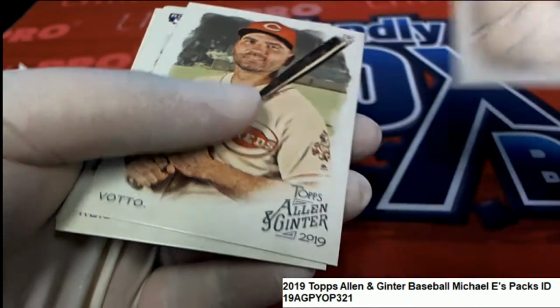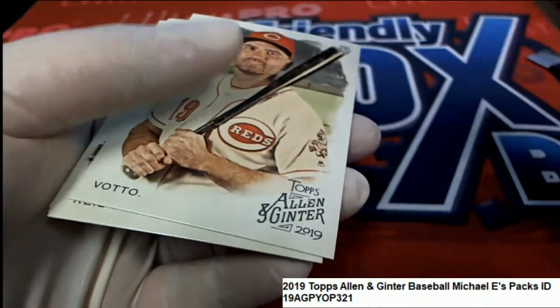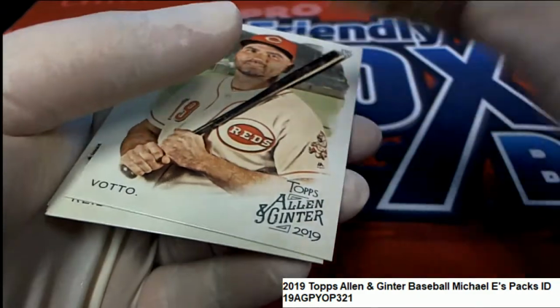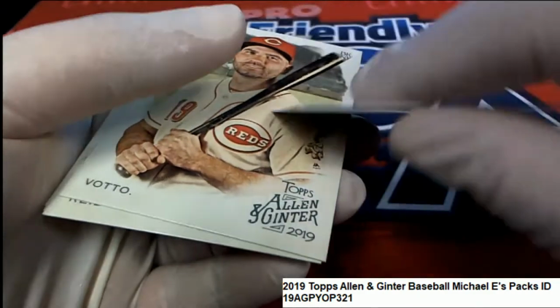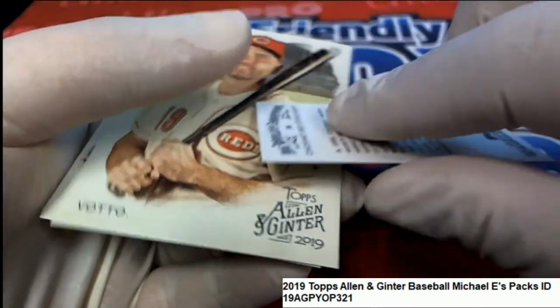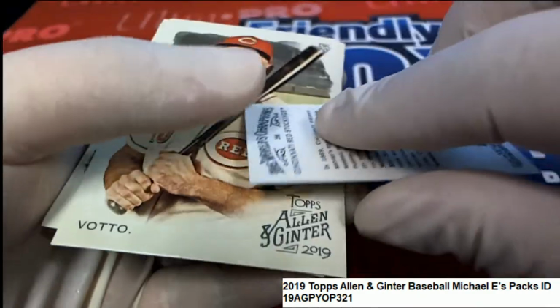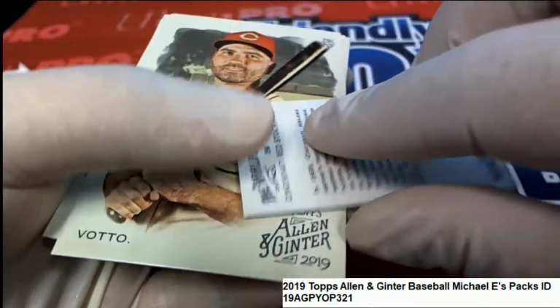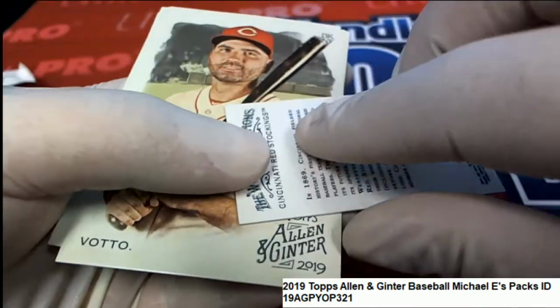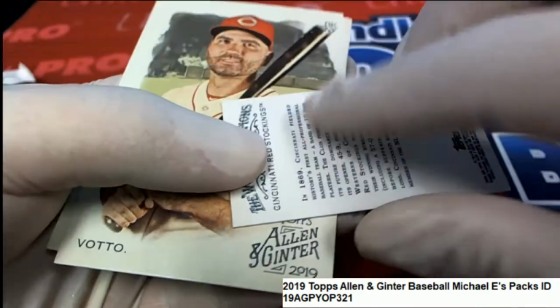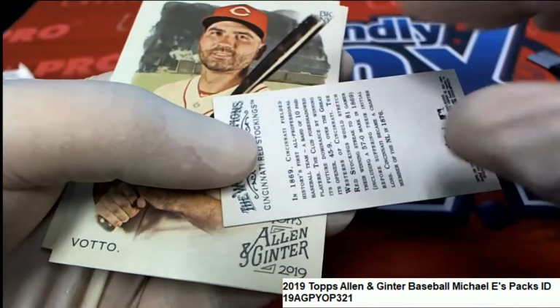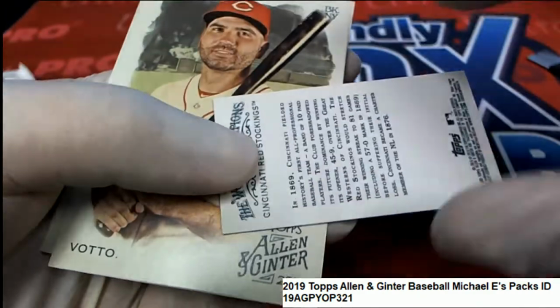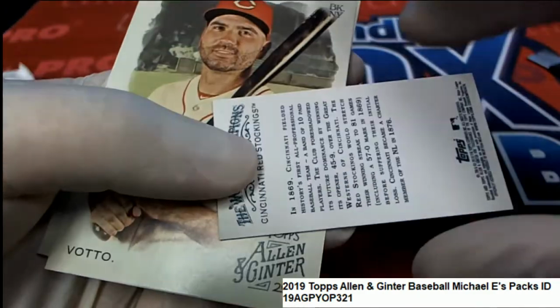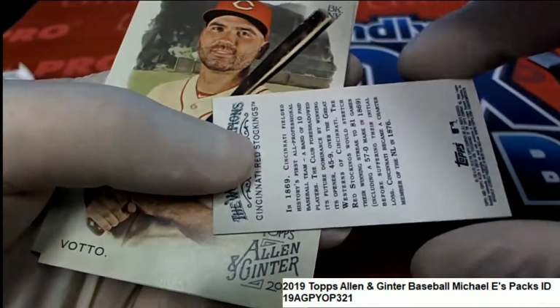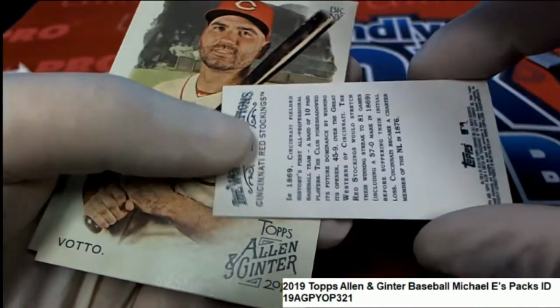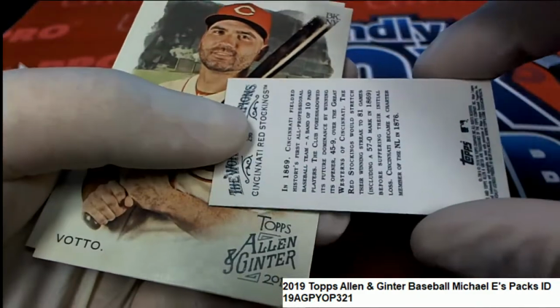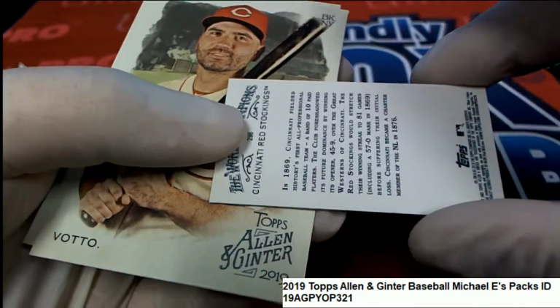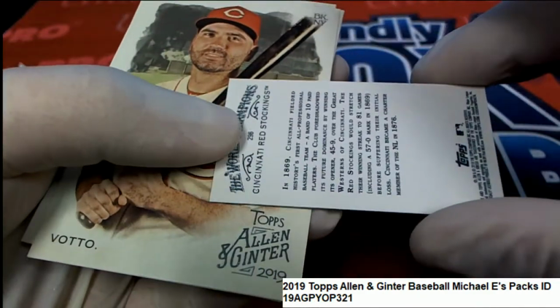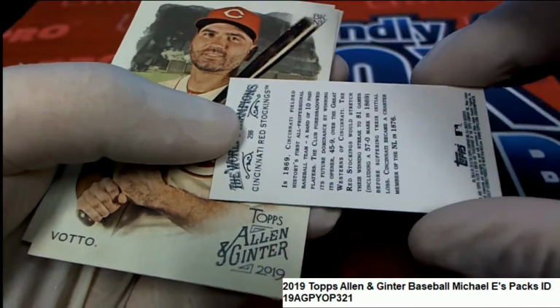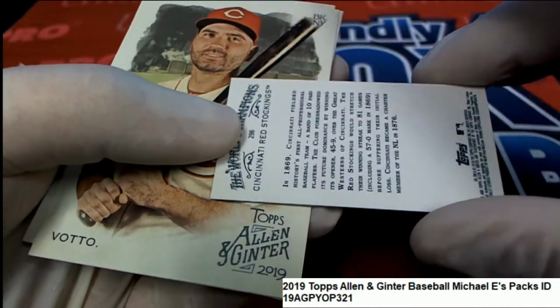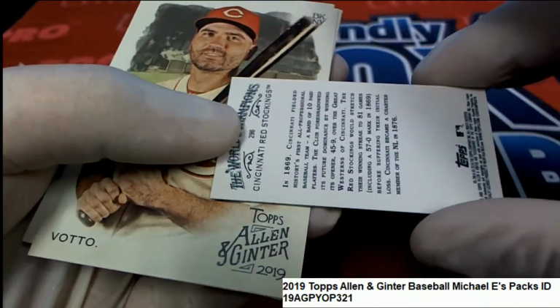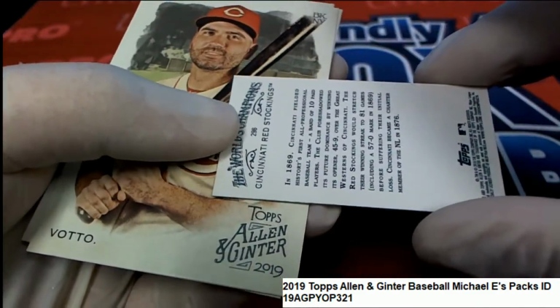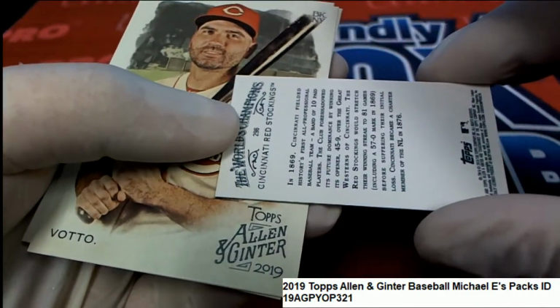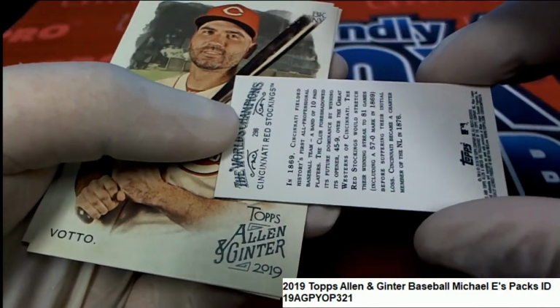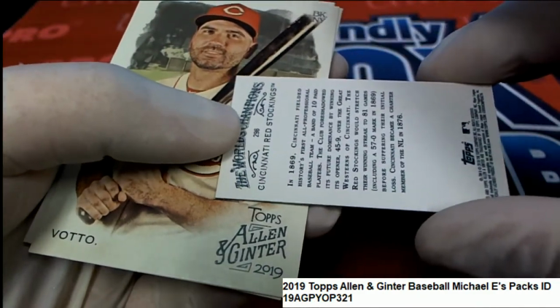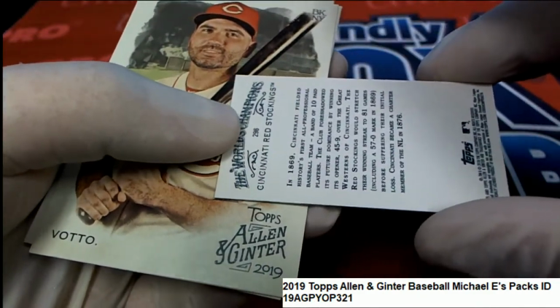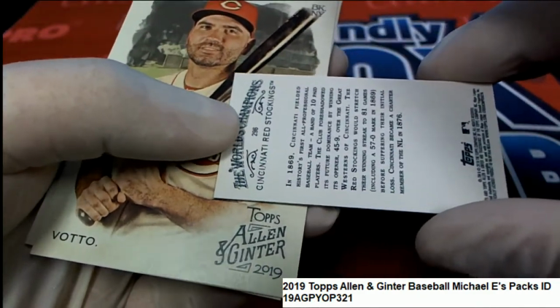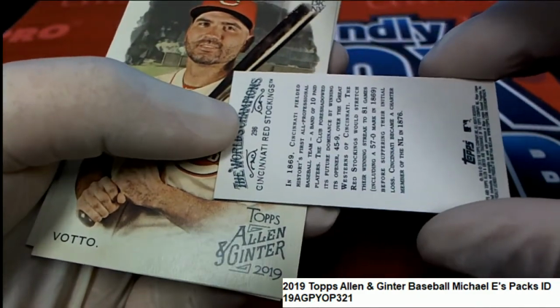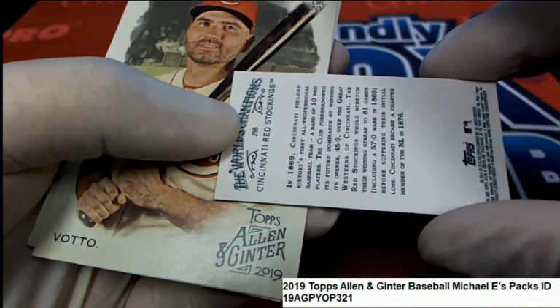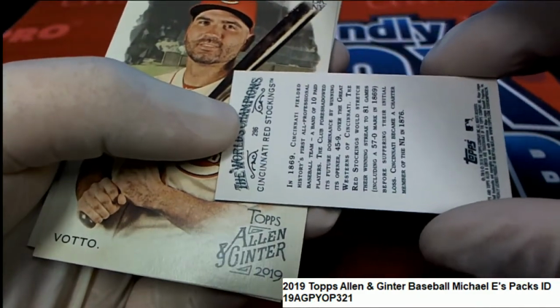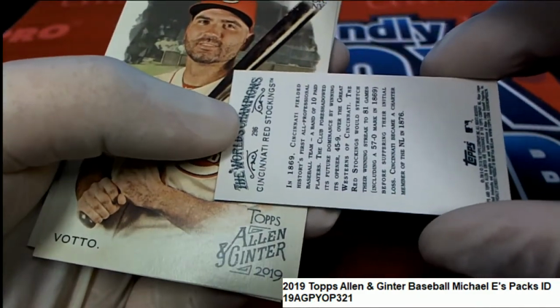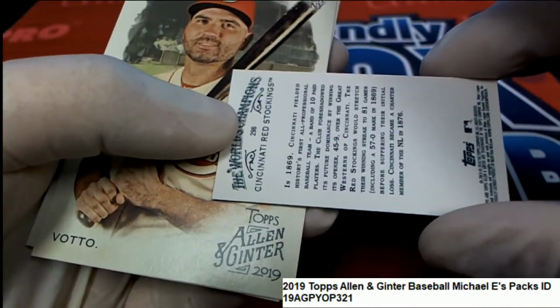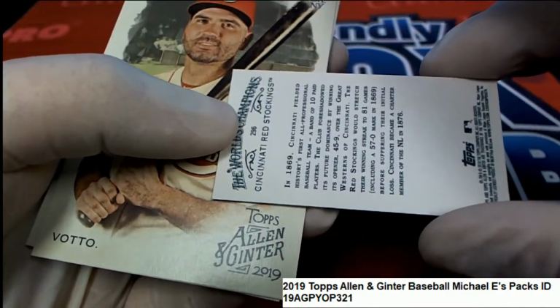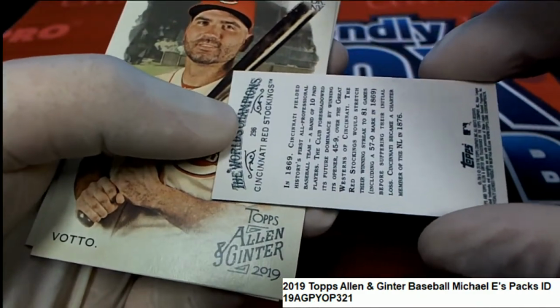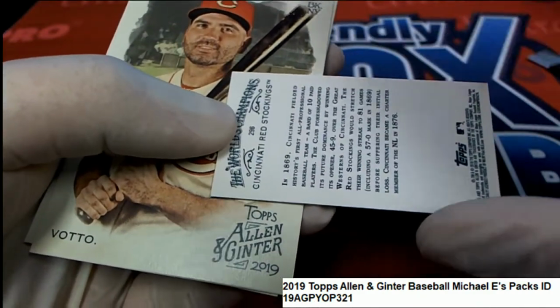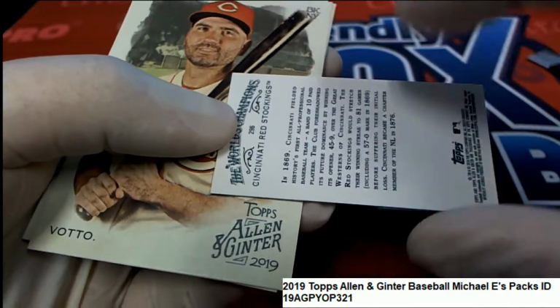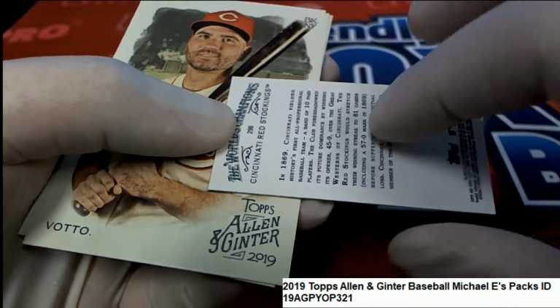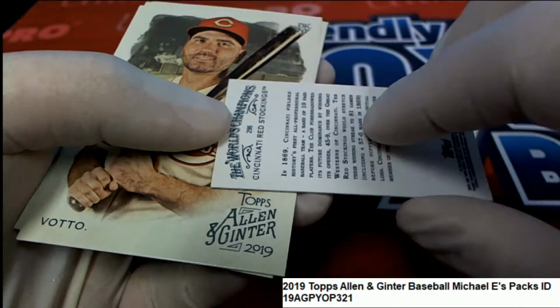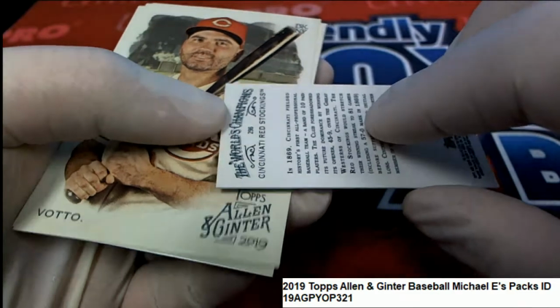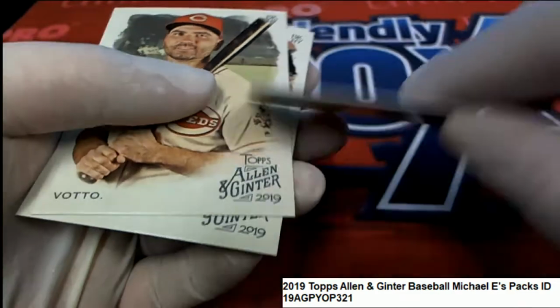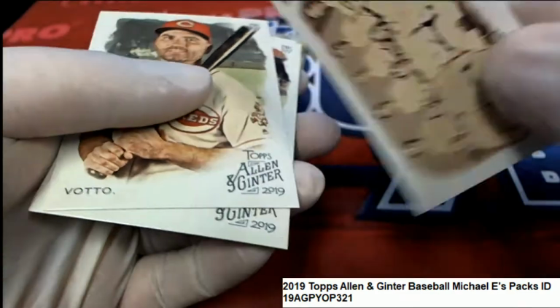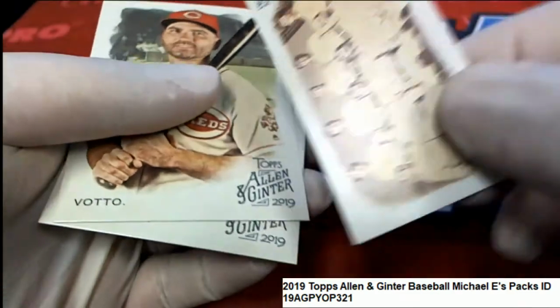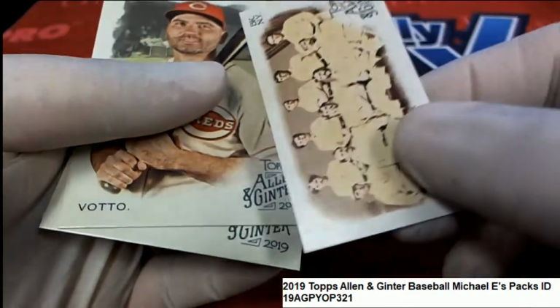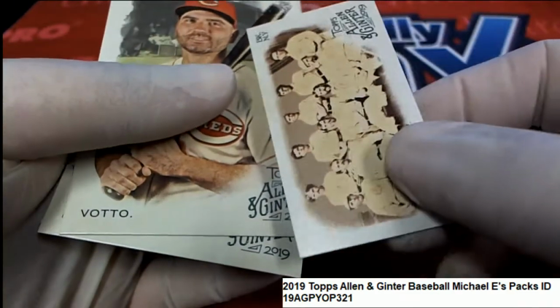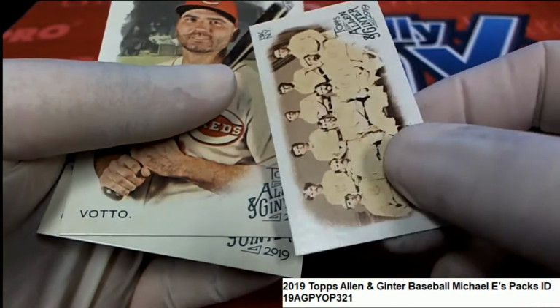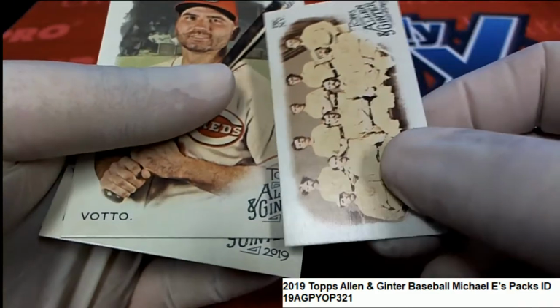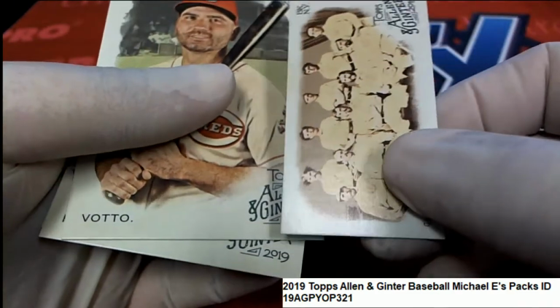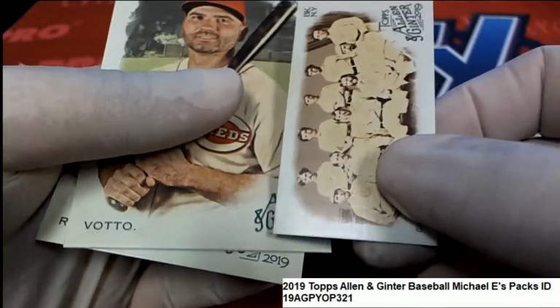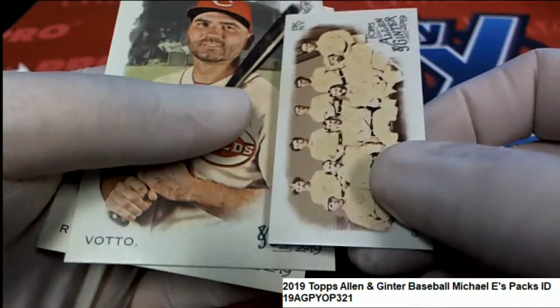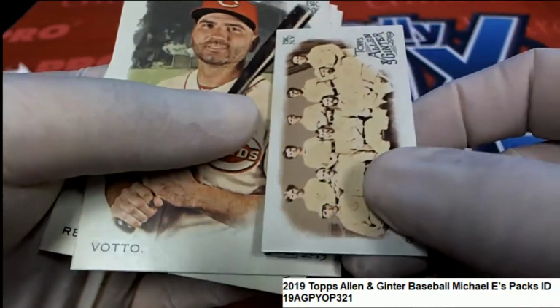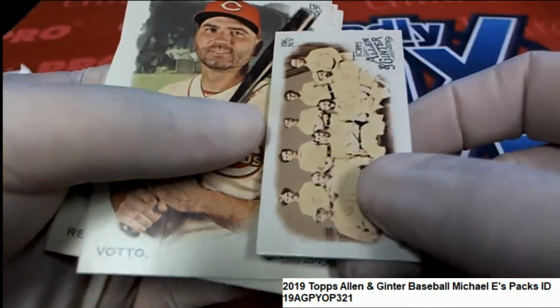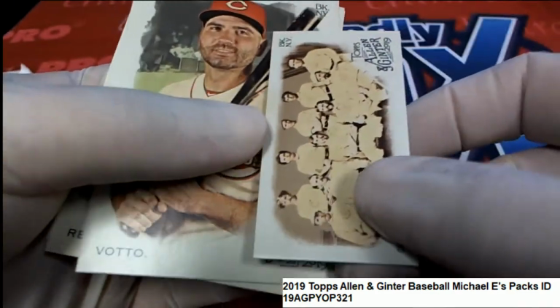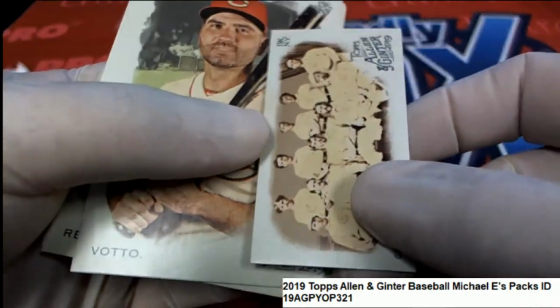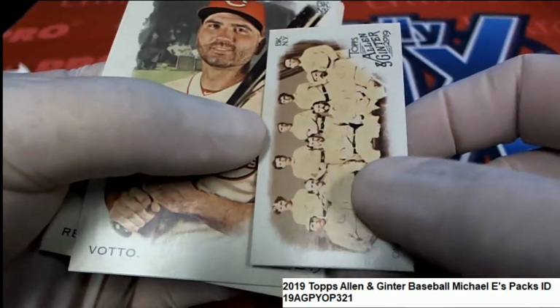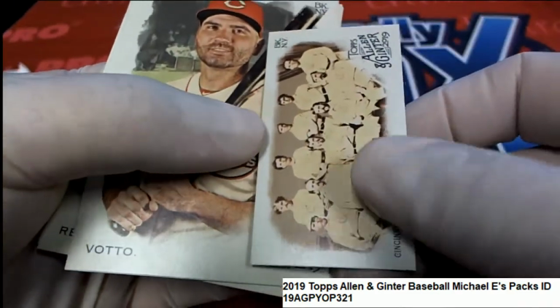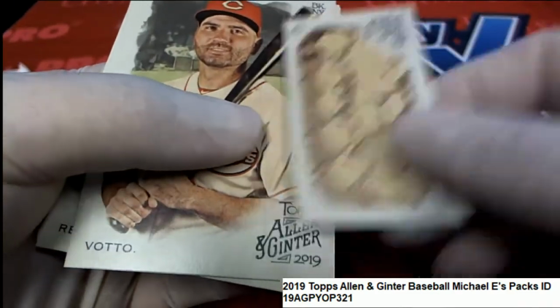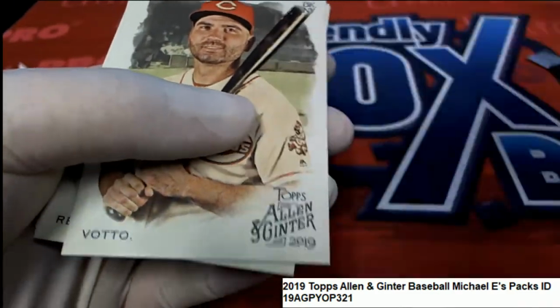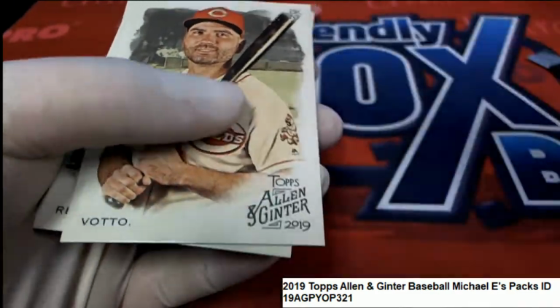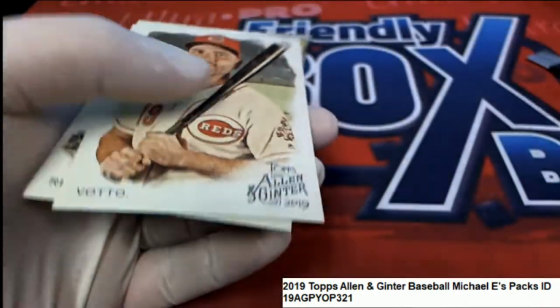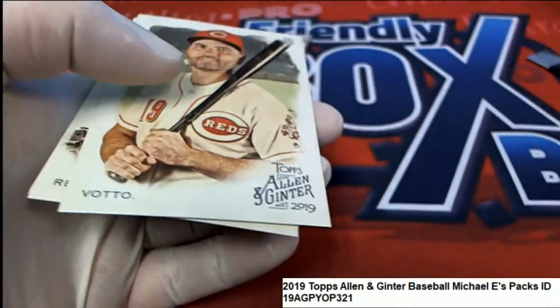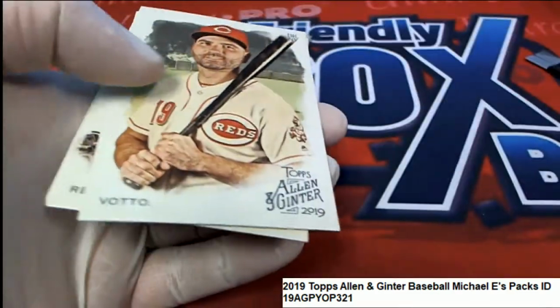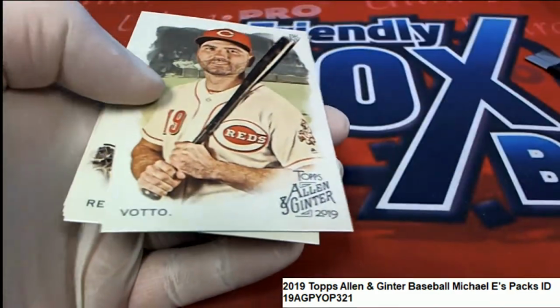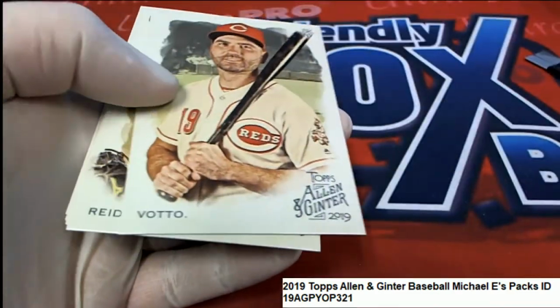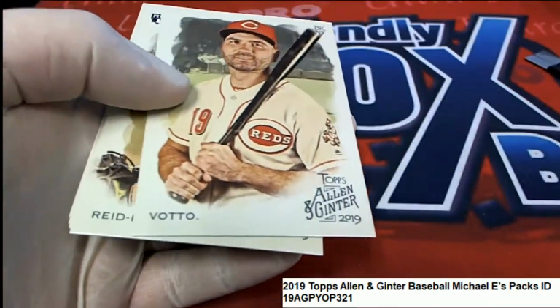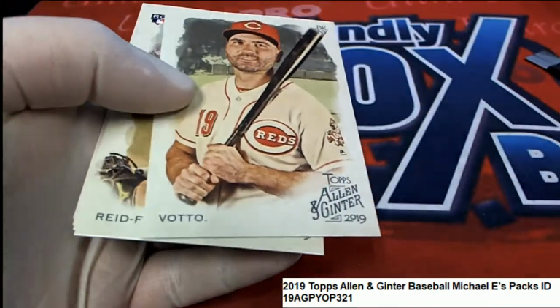Cincinnati Red Stockings — isn't that neat? That is really cool!